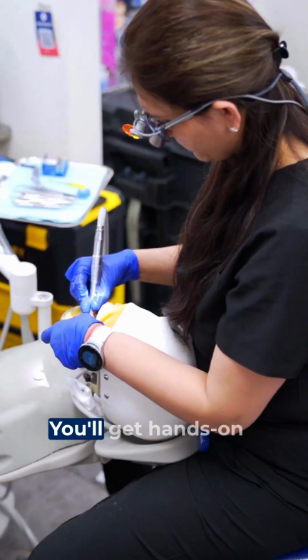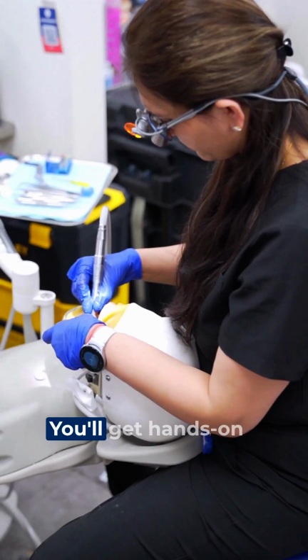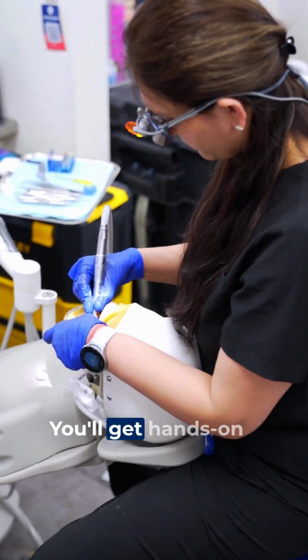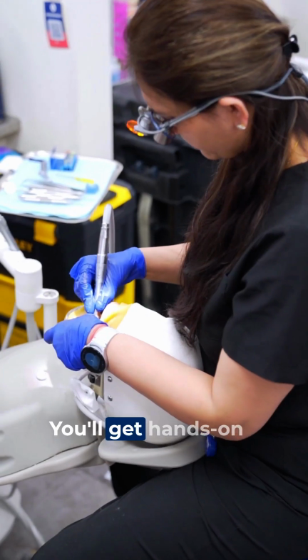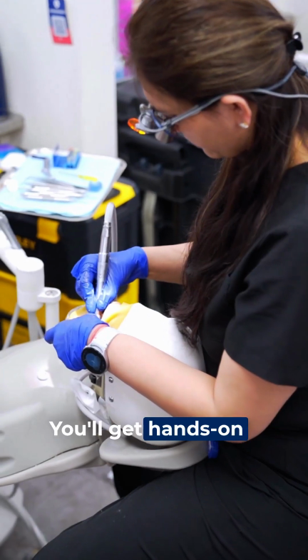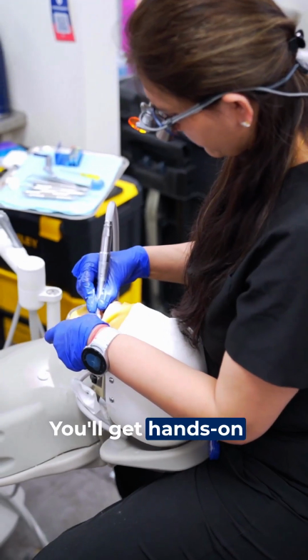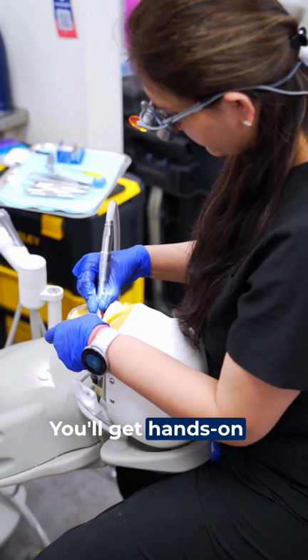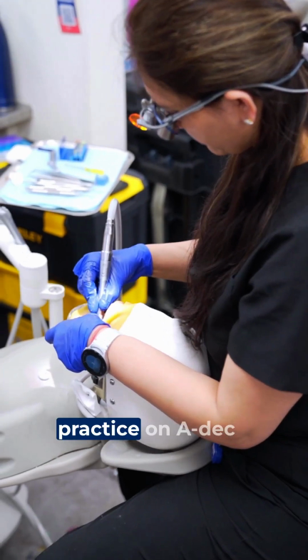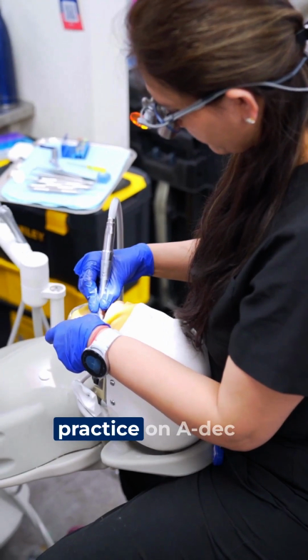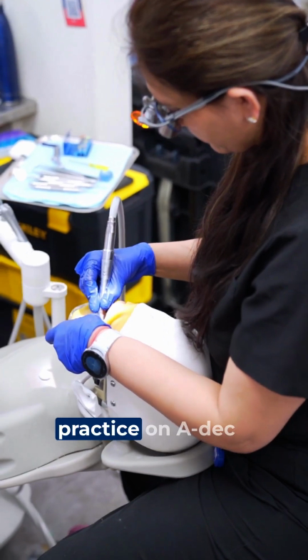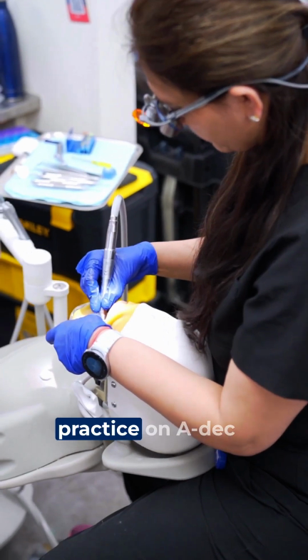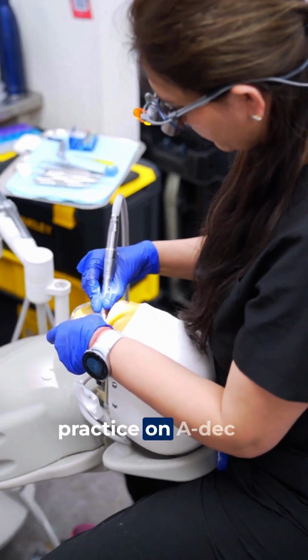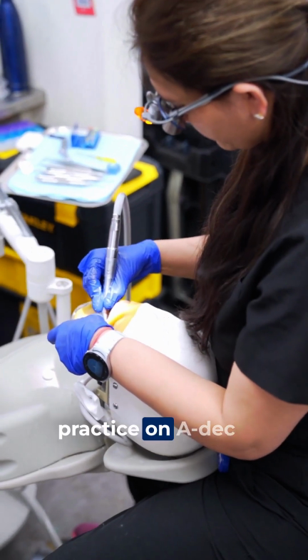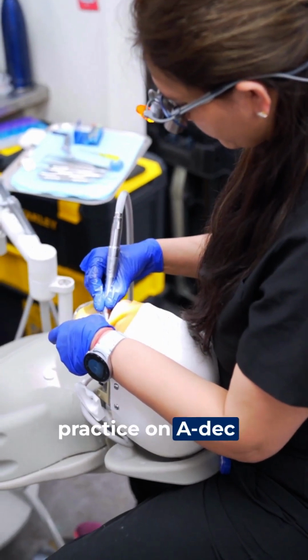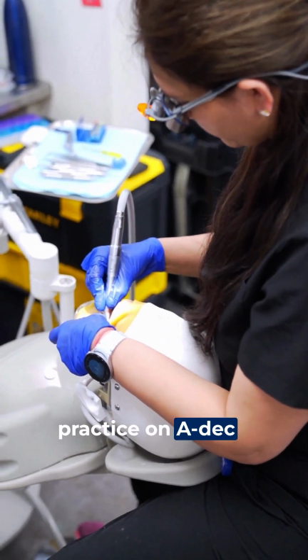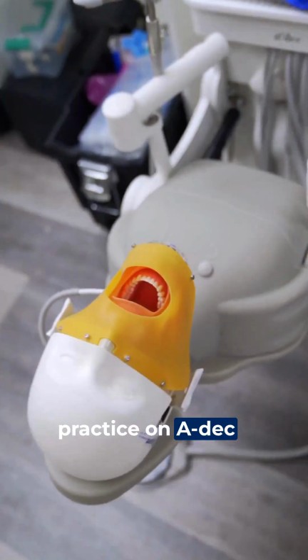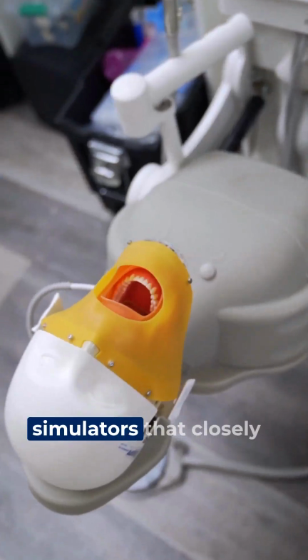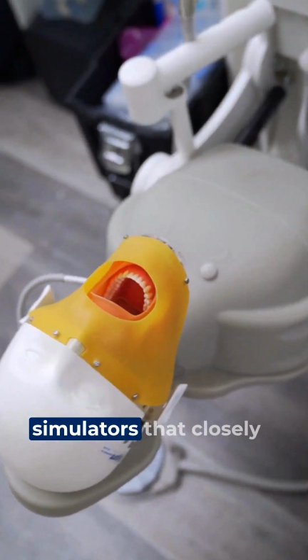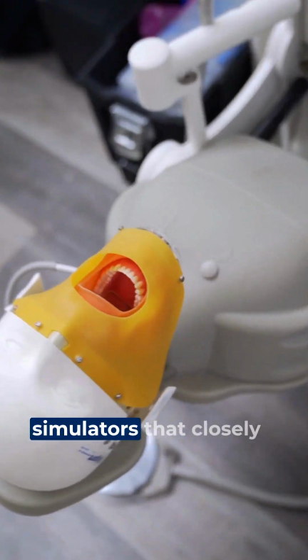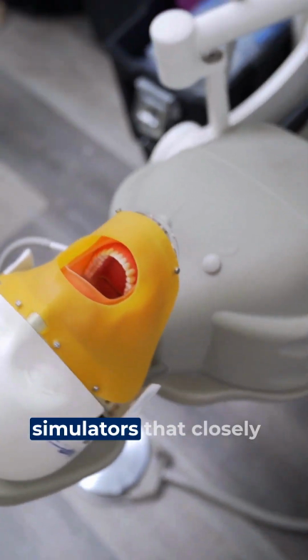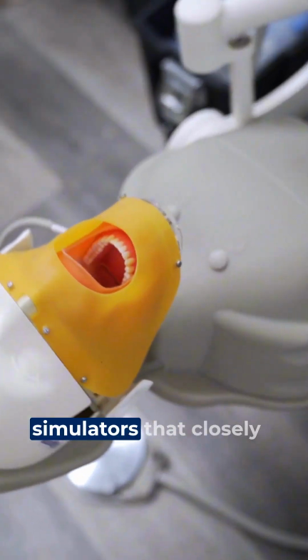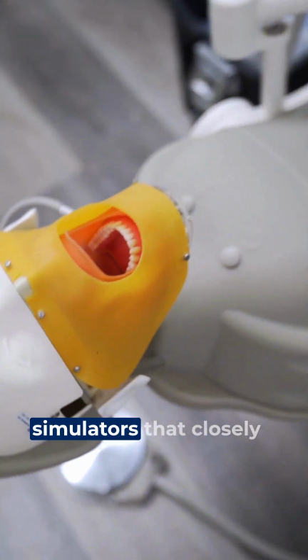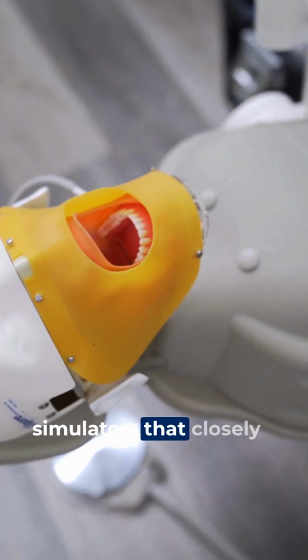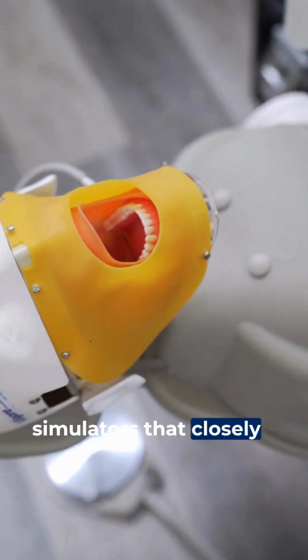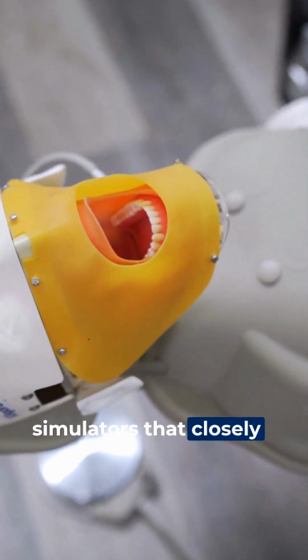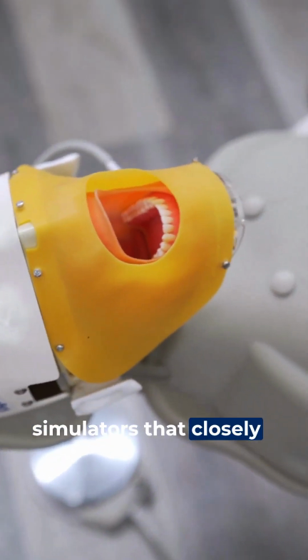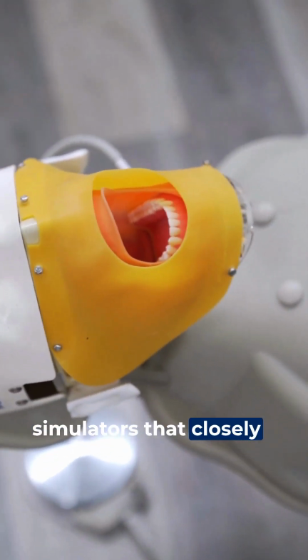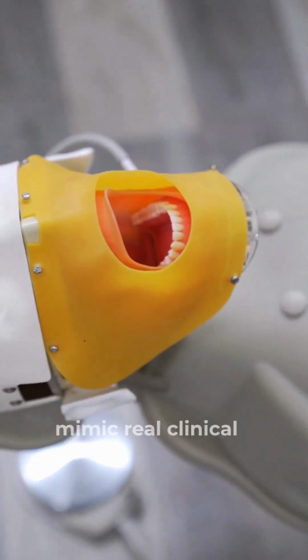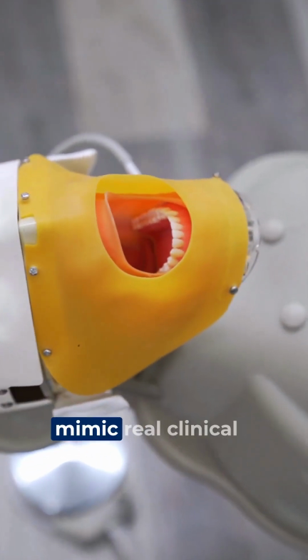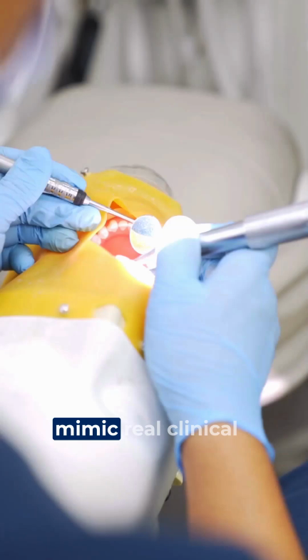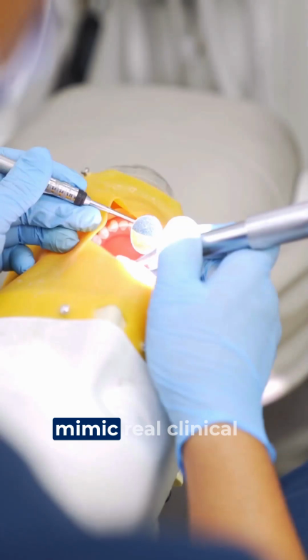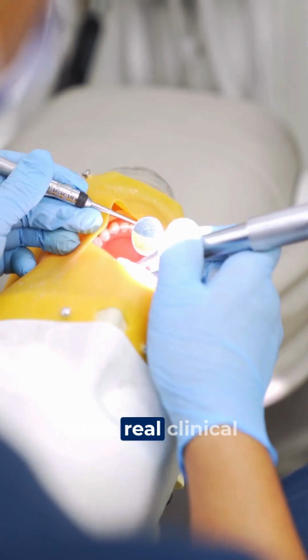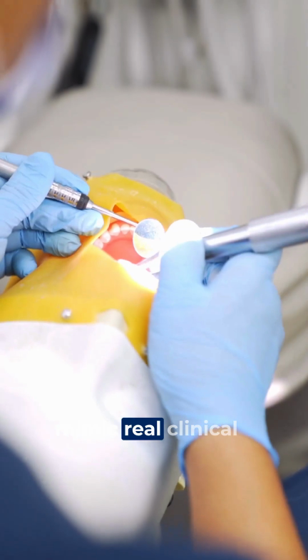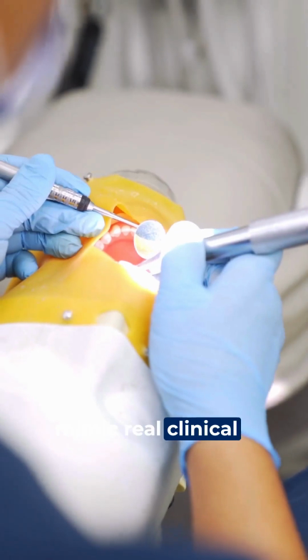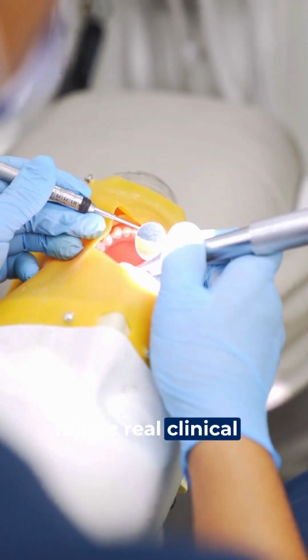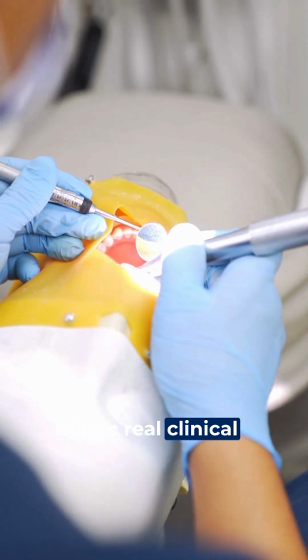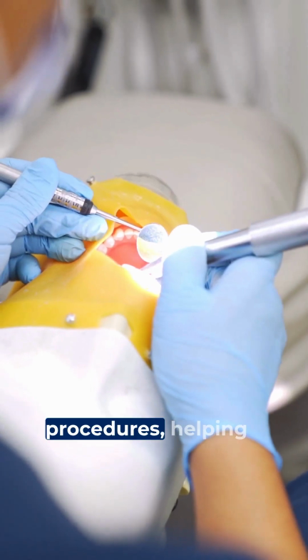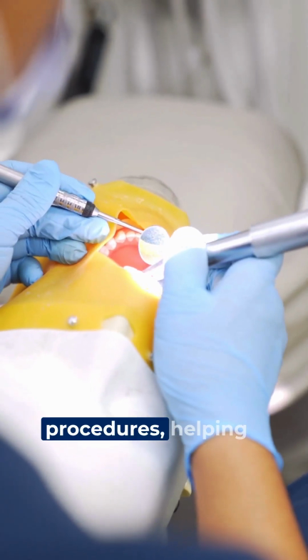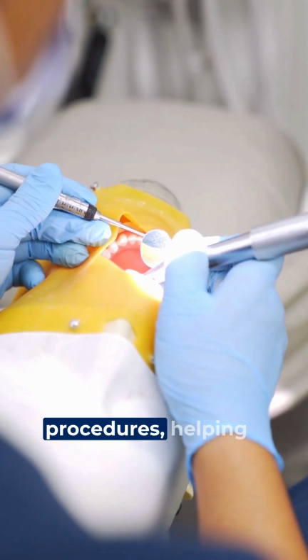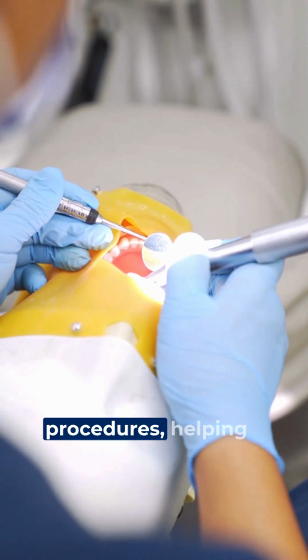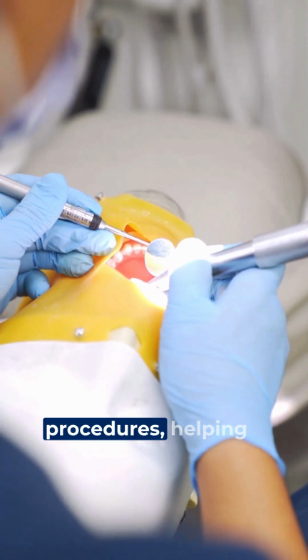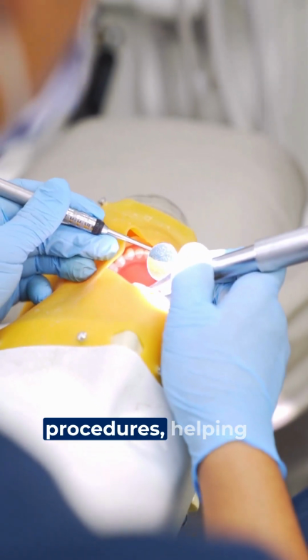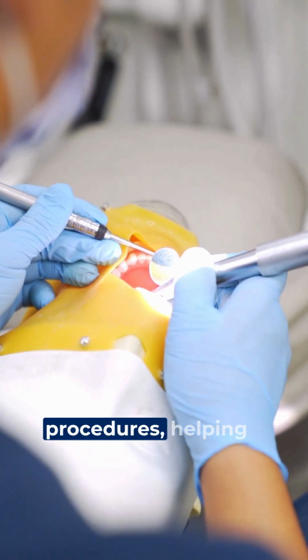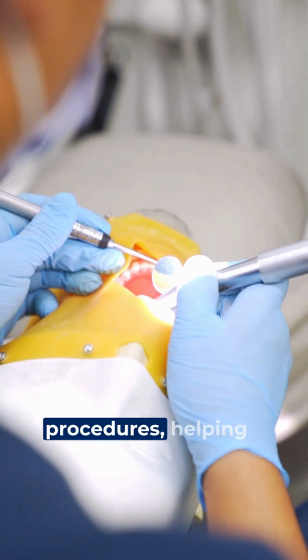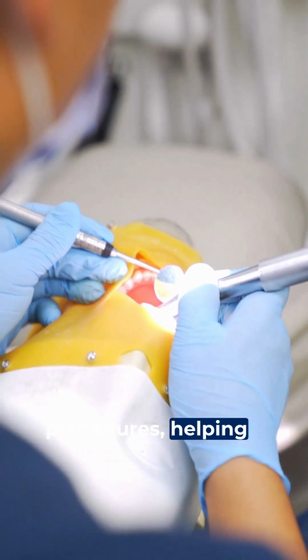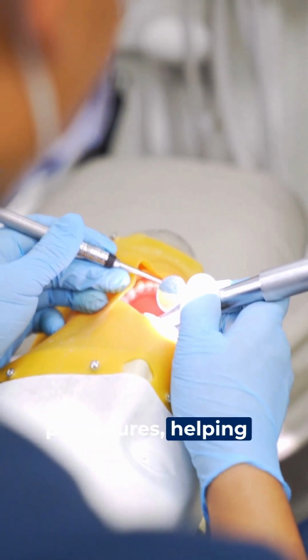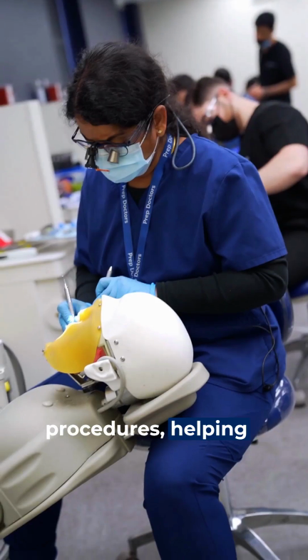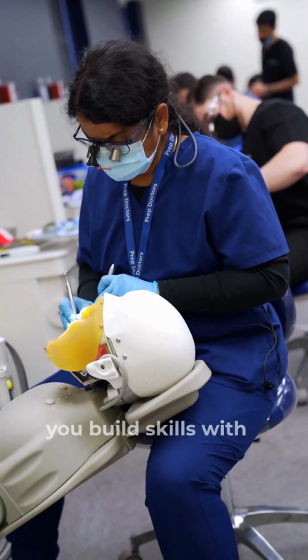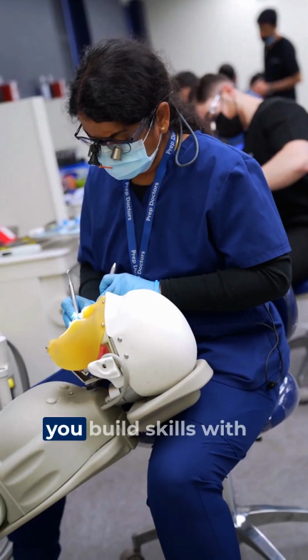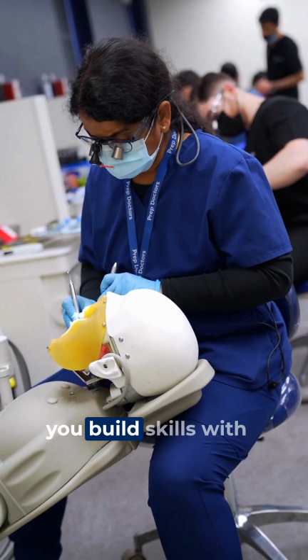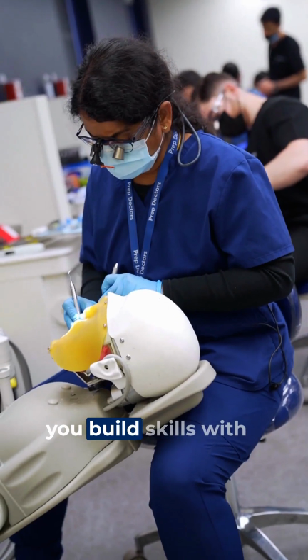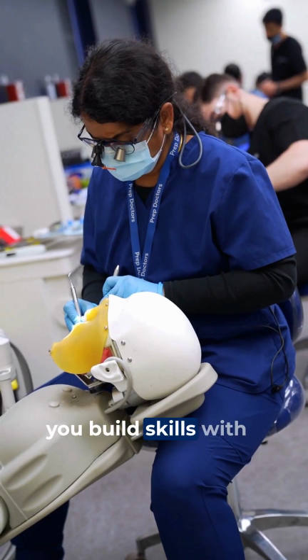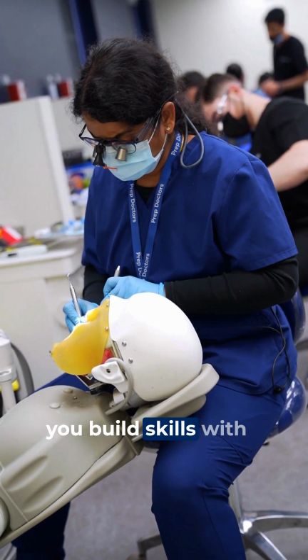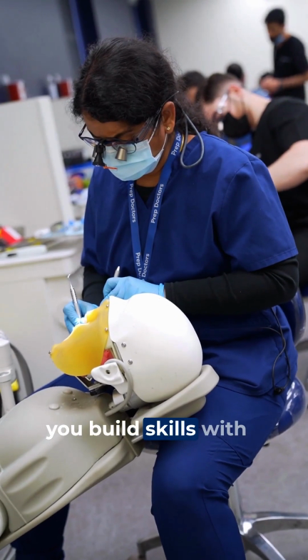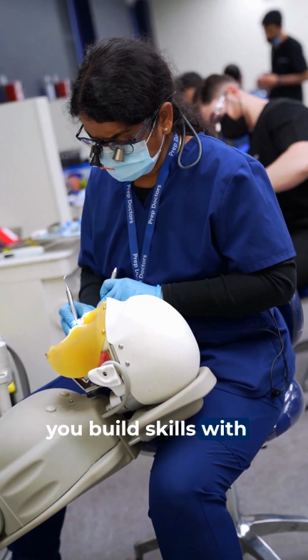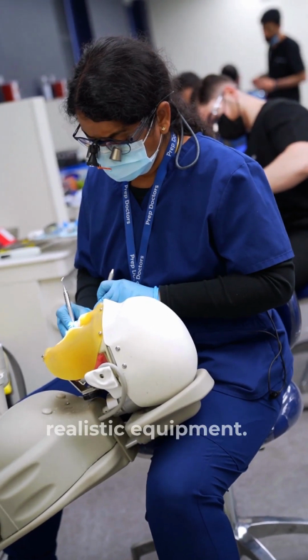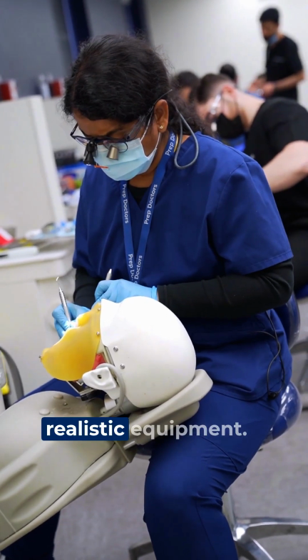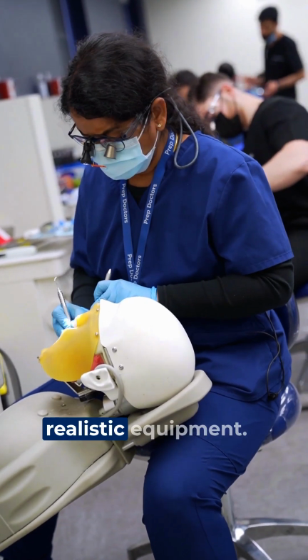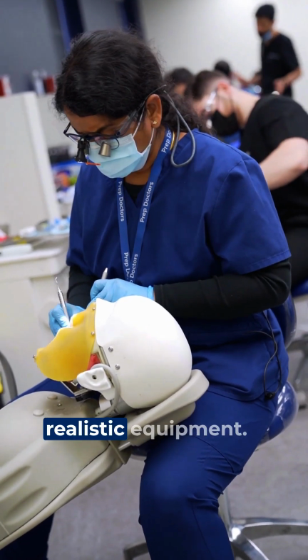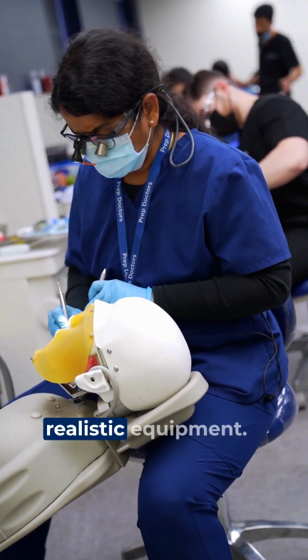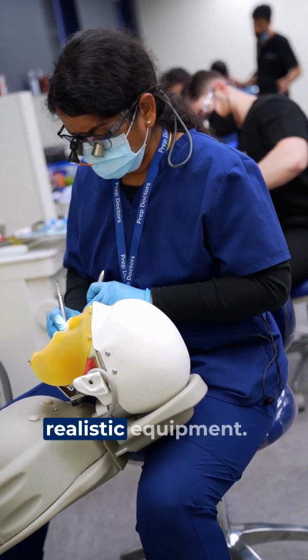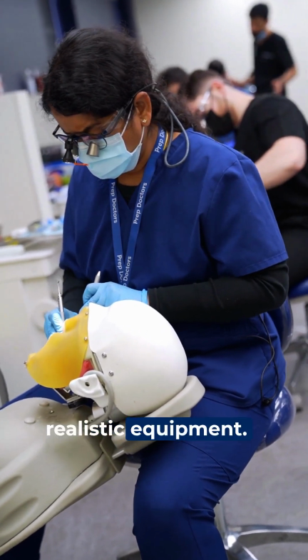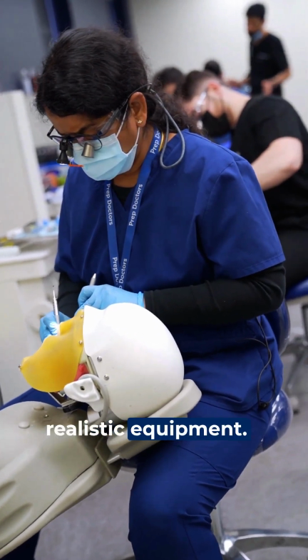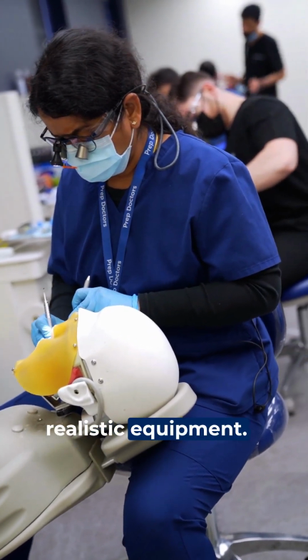You'll get hands-on practice on ADEXX simulators that closely mimic real clinical procedures, helping you build skills with realistic equipment.